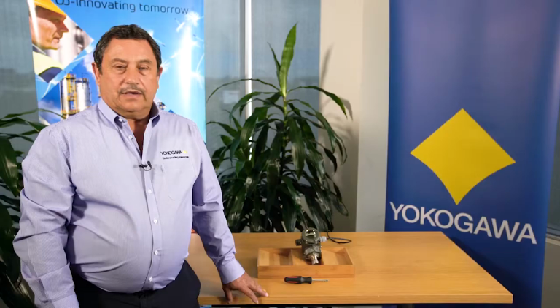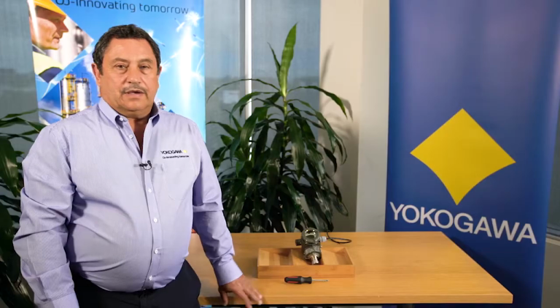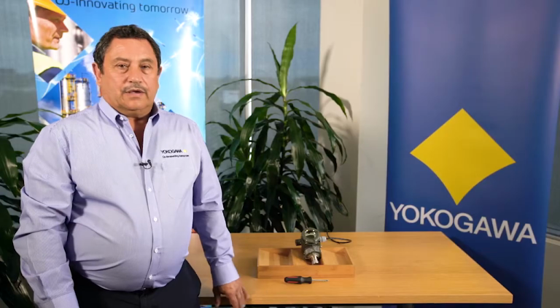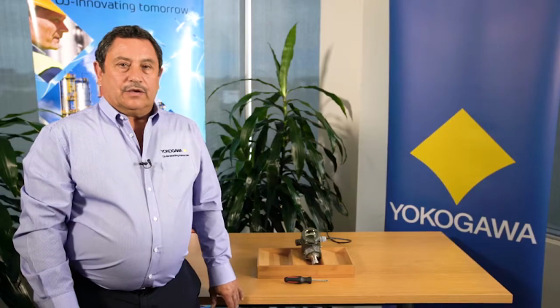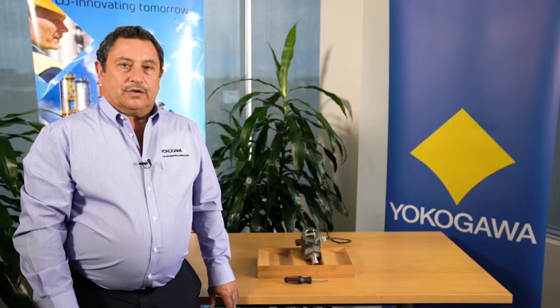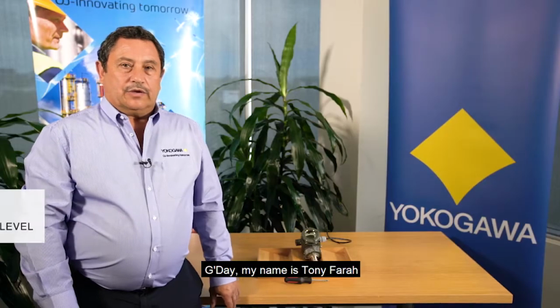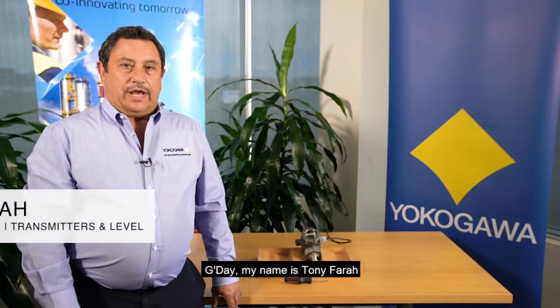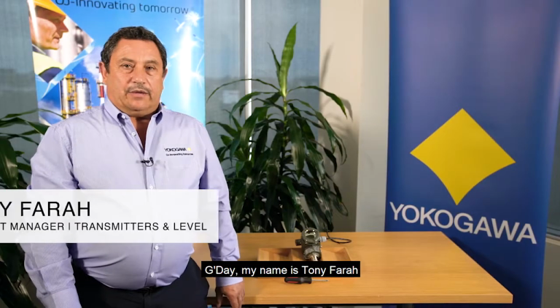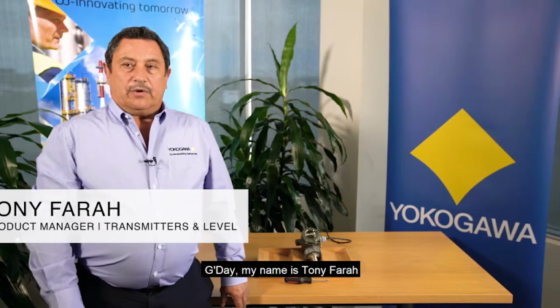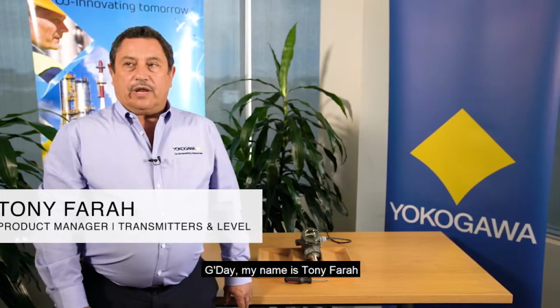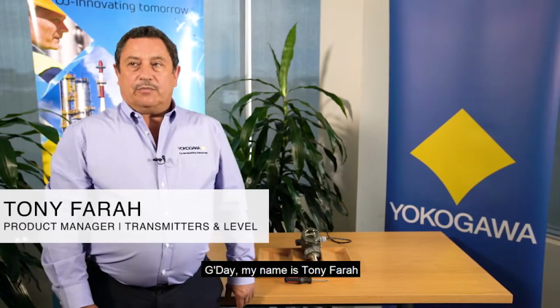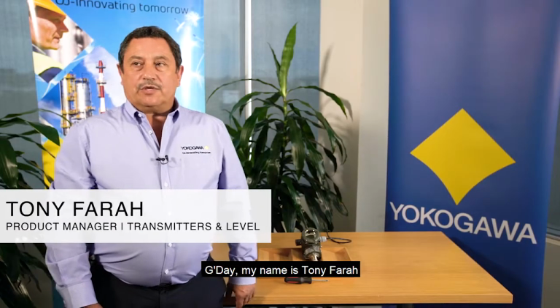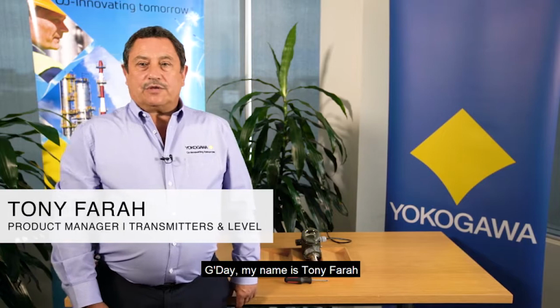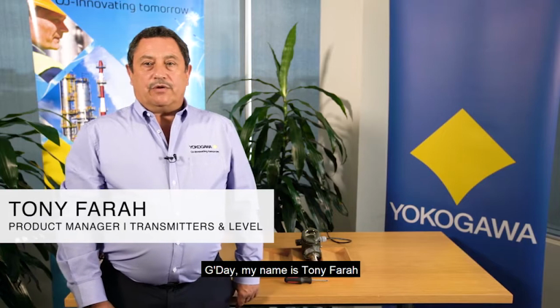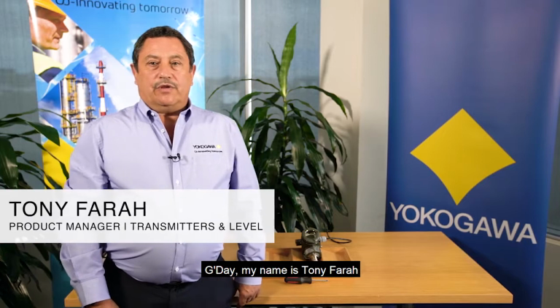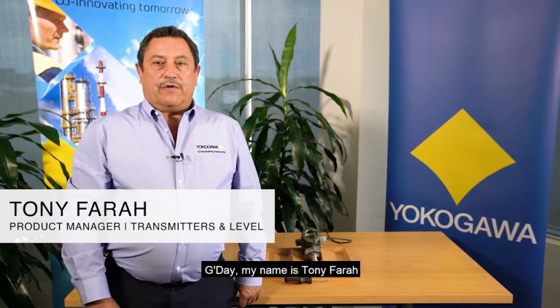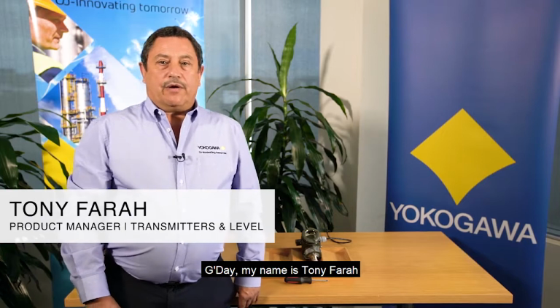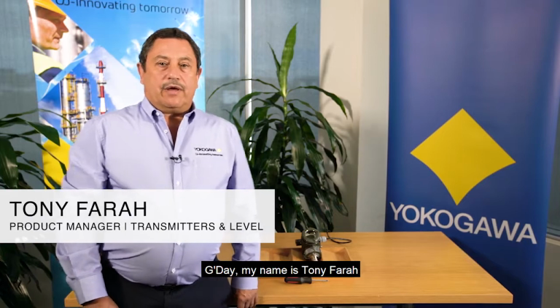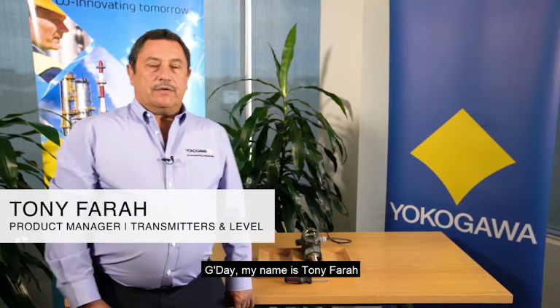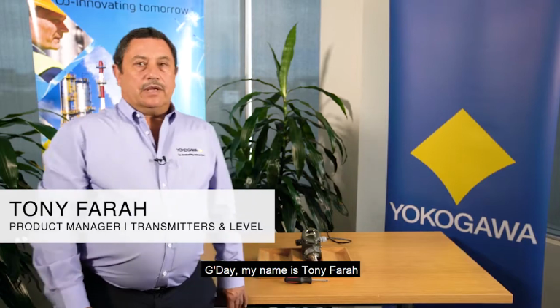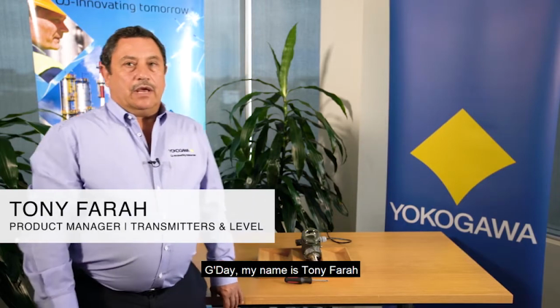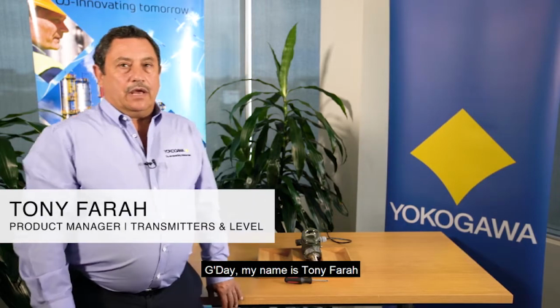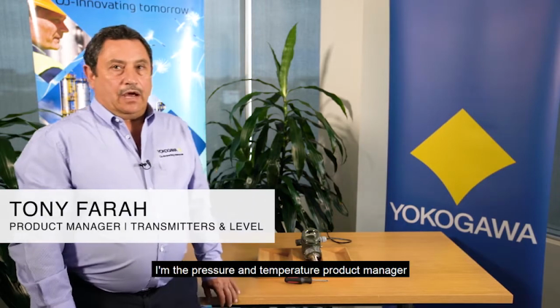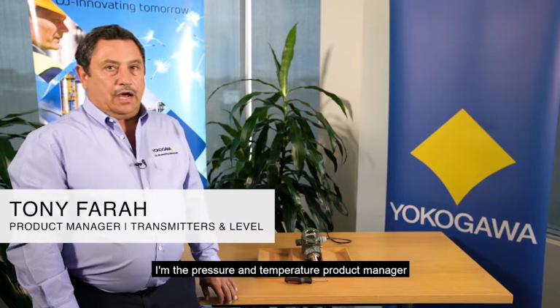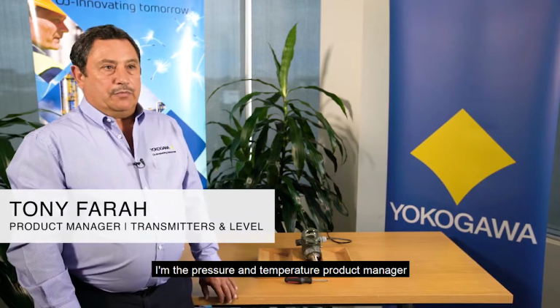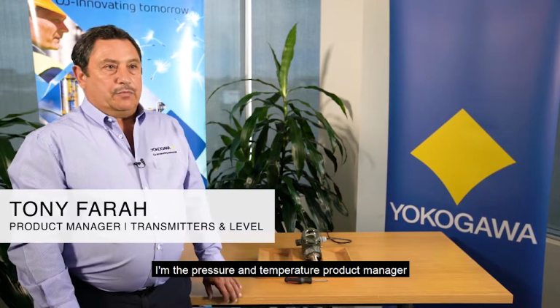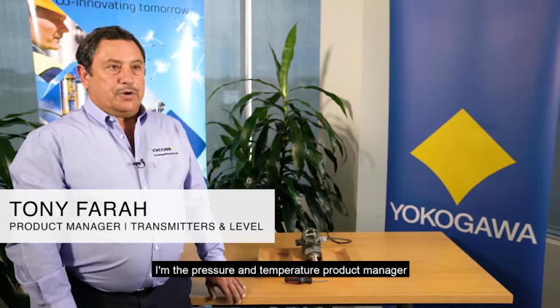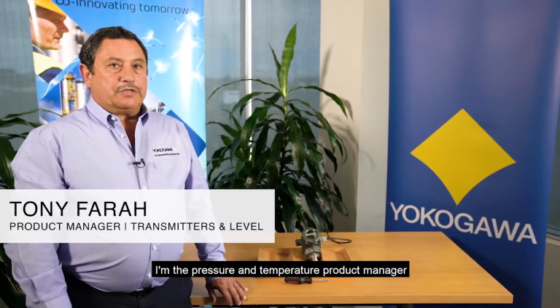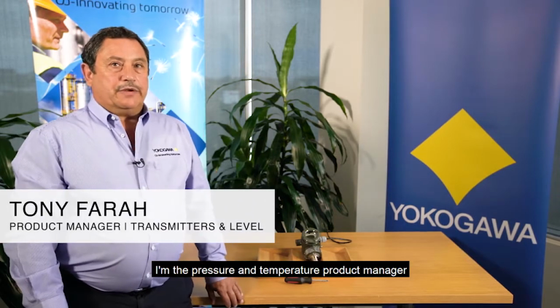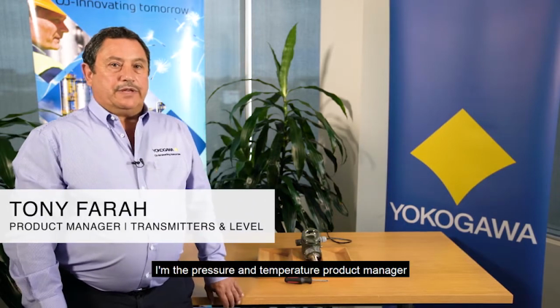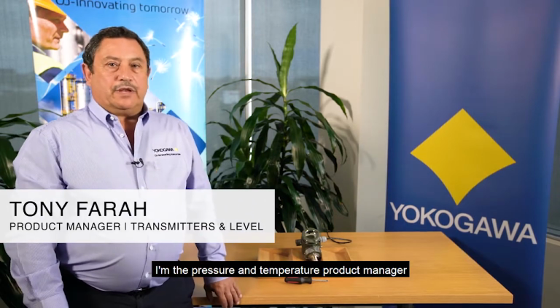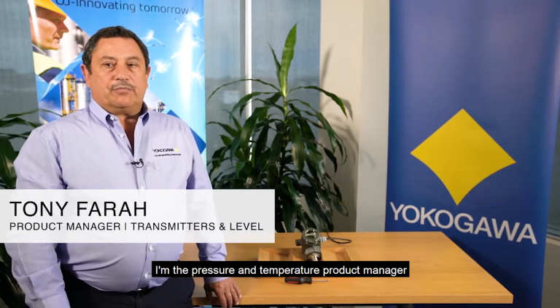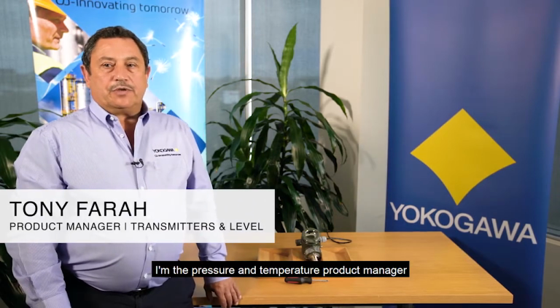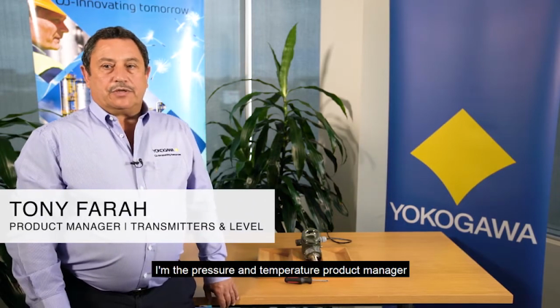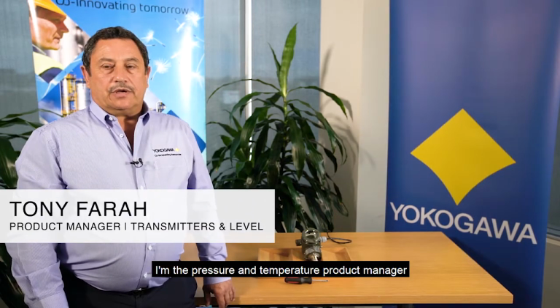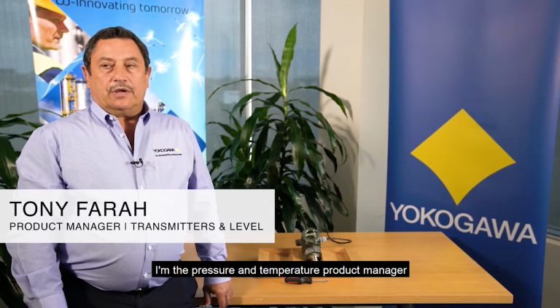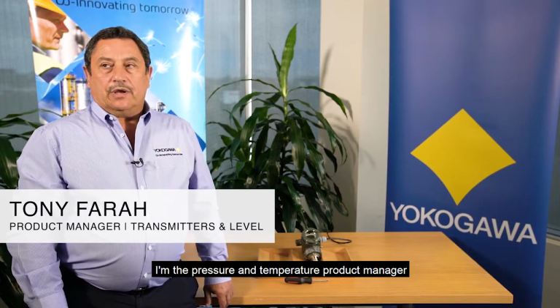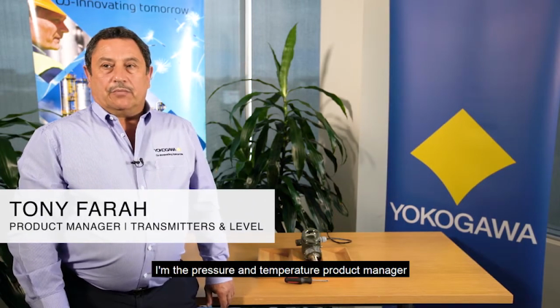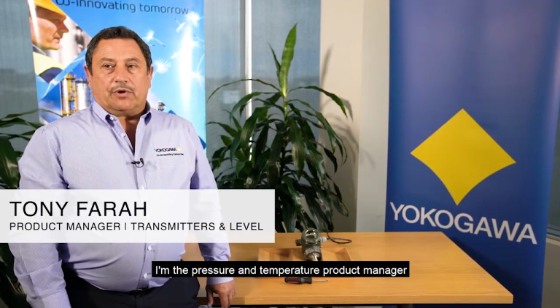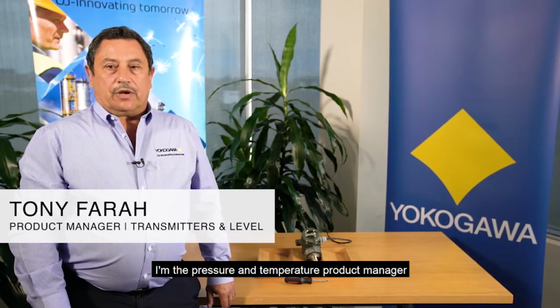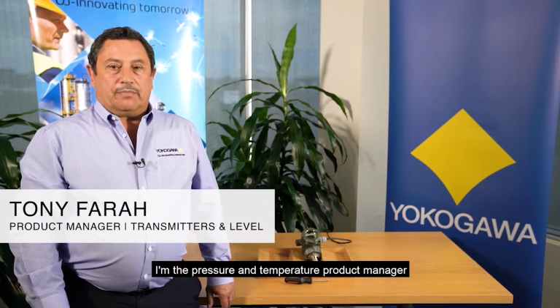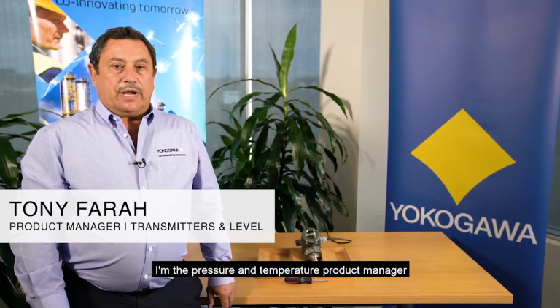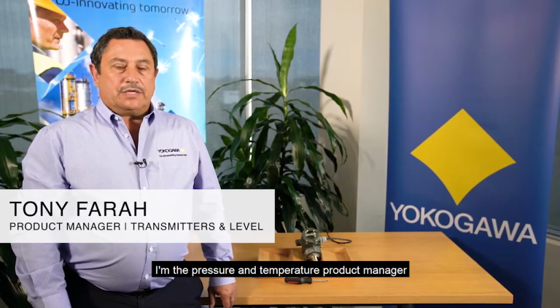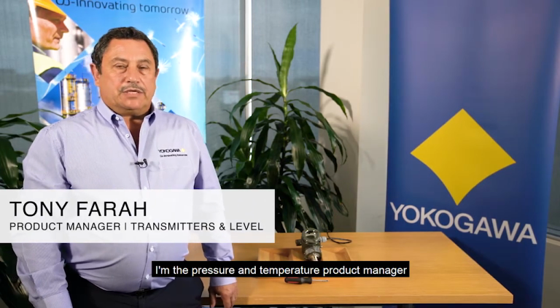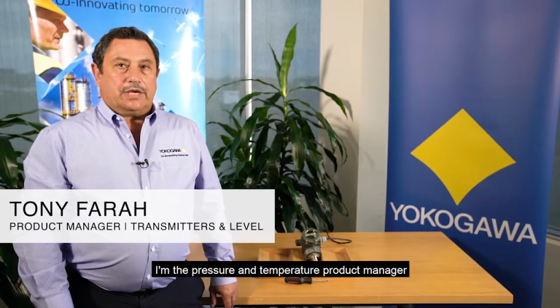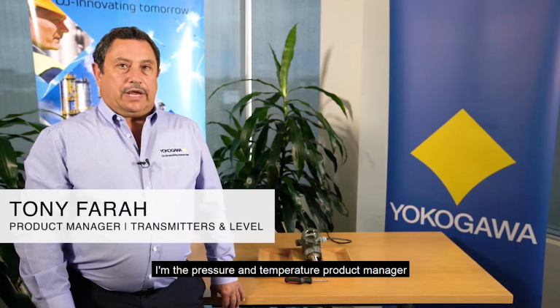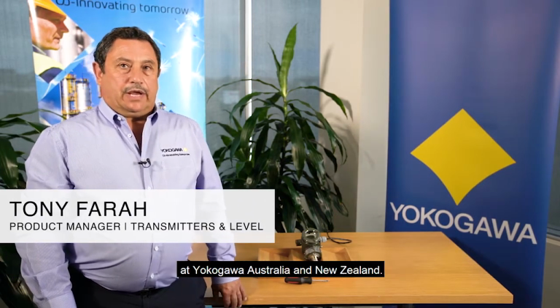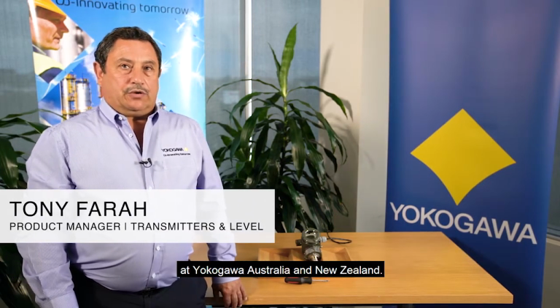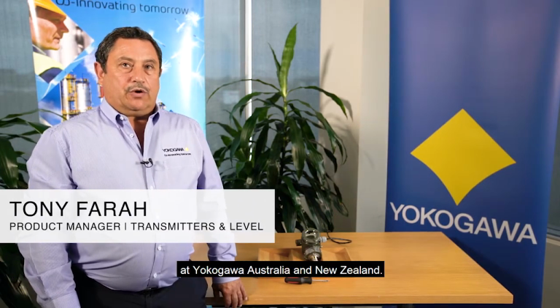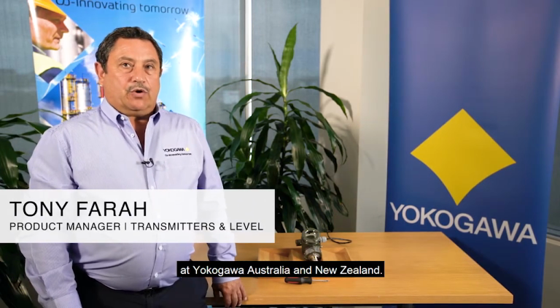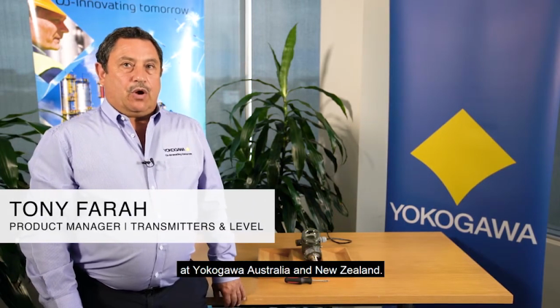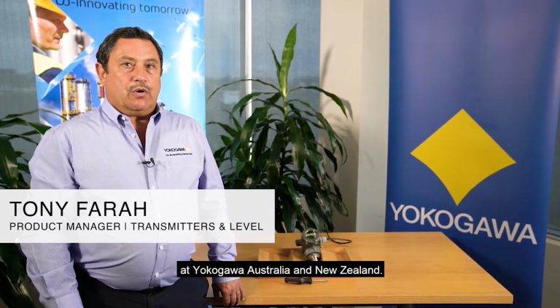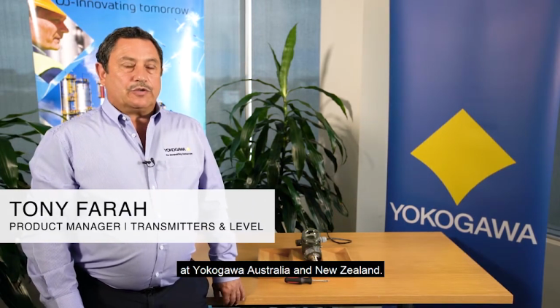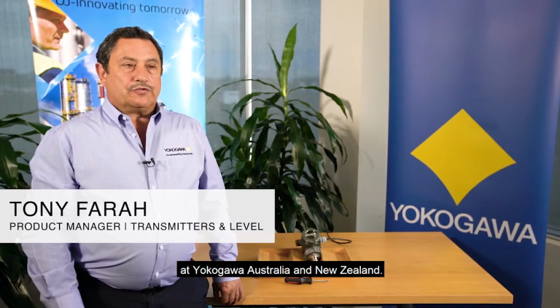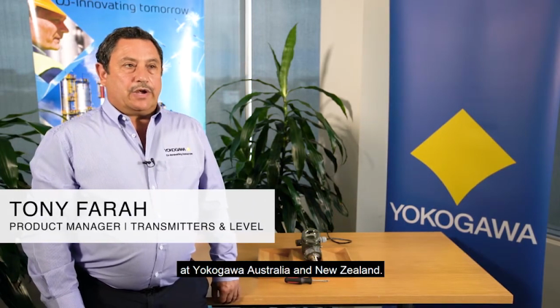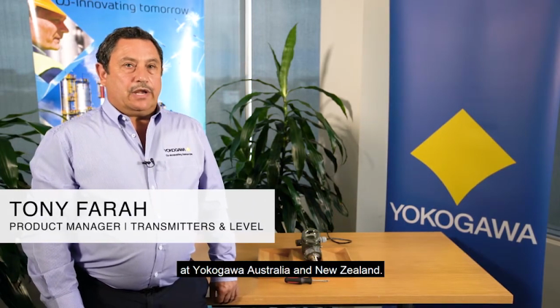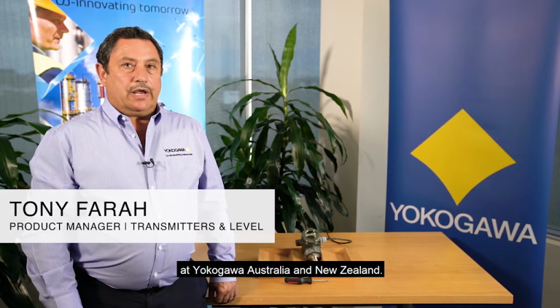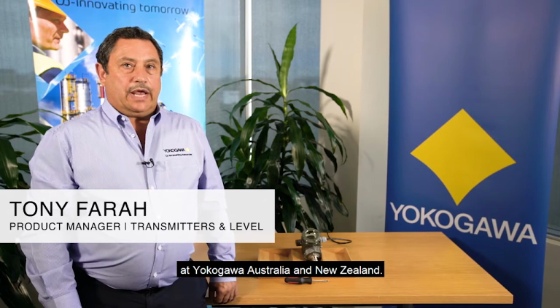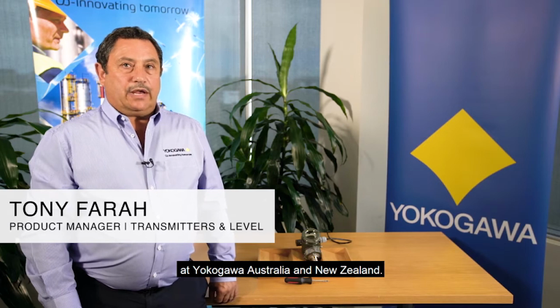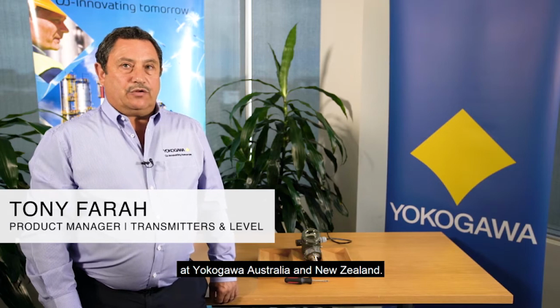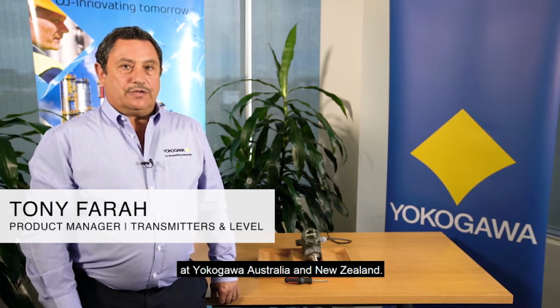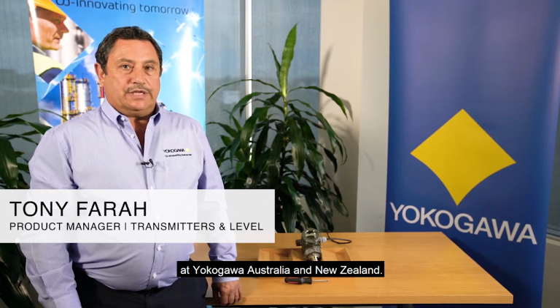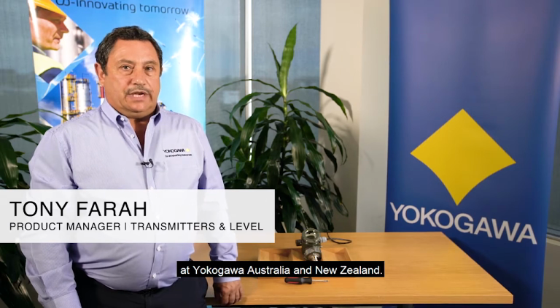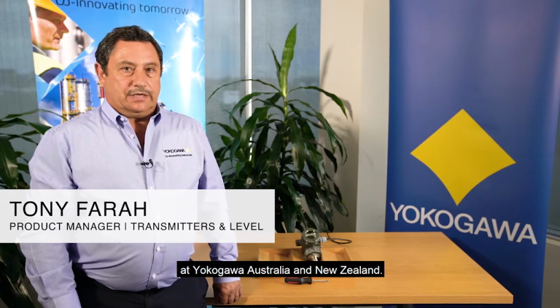Good day, my name is Tony Farrar. I'm the Pressure and Temperature Product Manager at Yokogawa Australia and New Zealand.